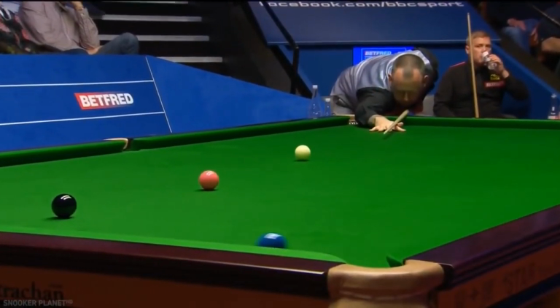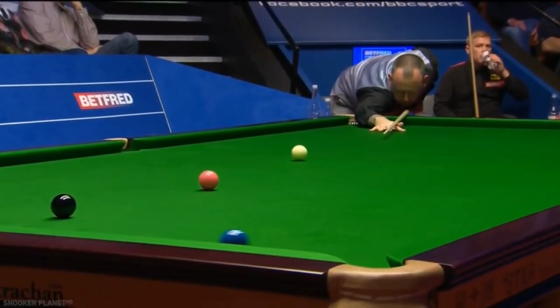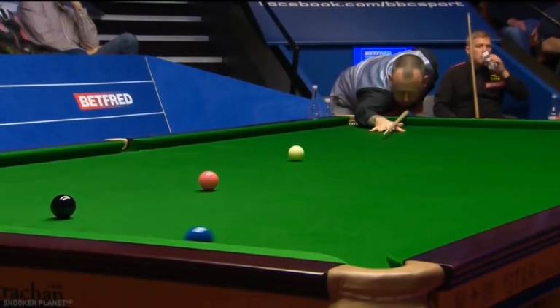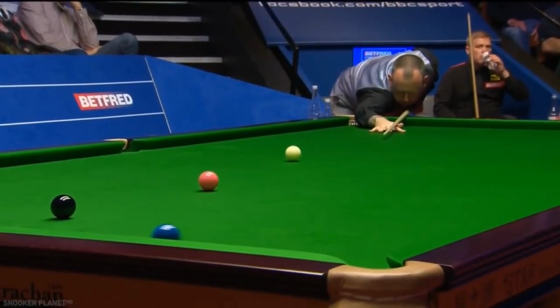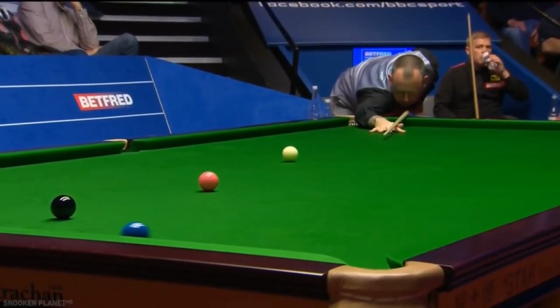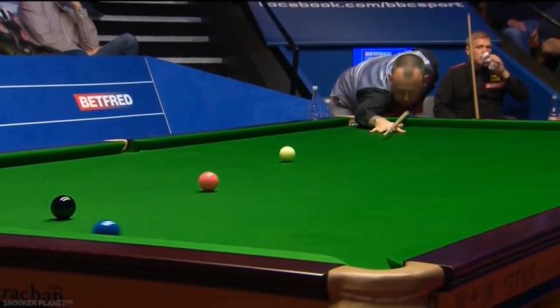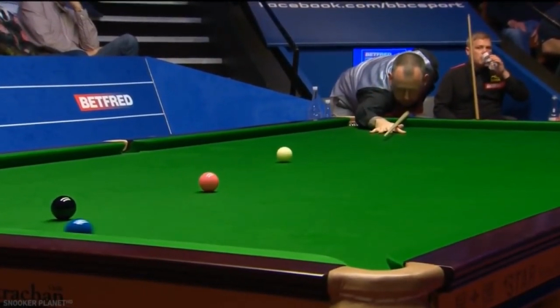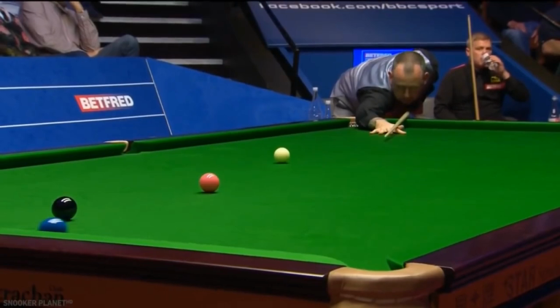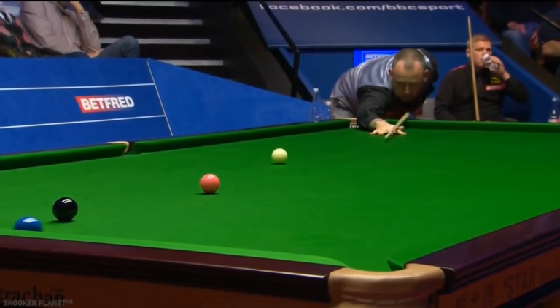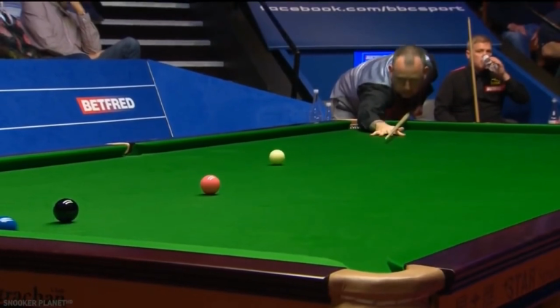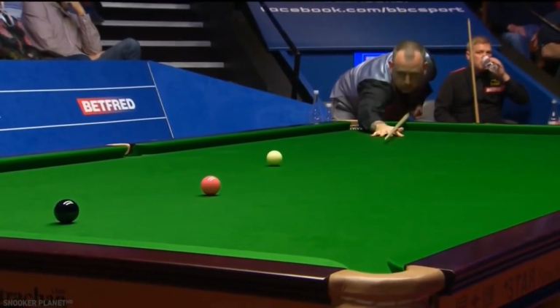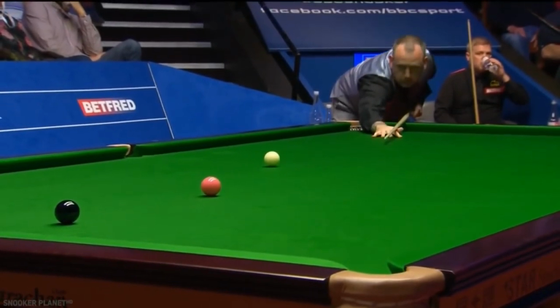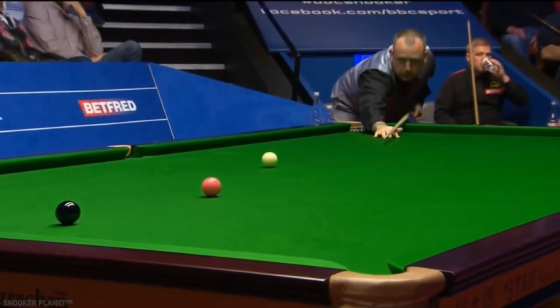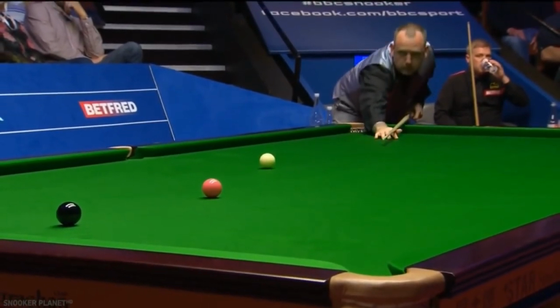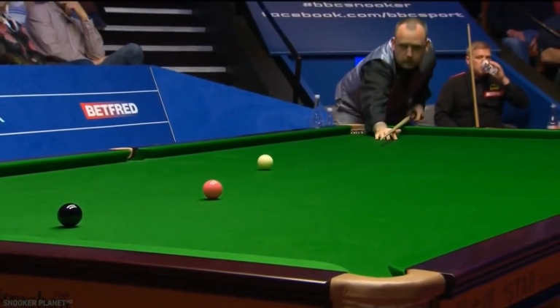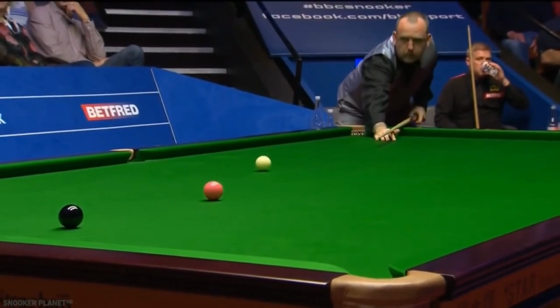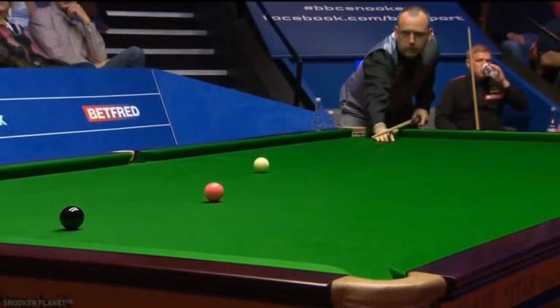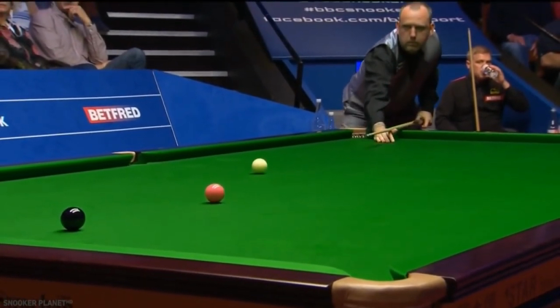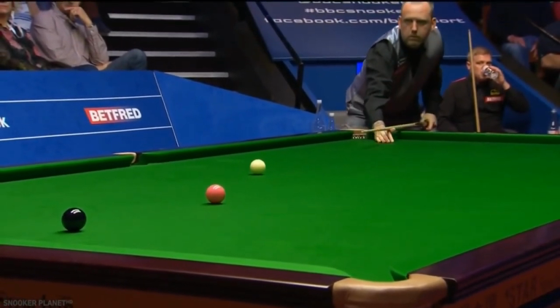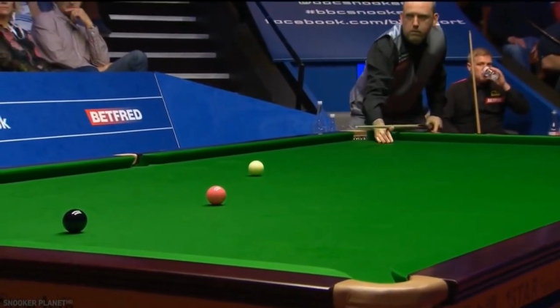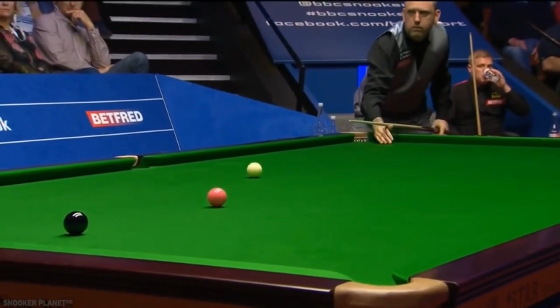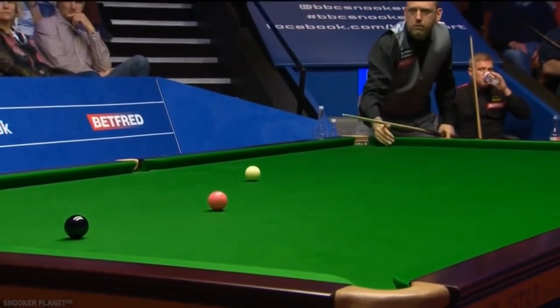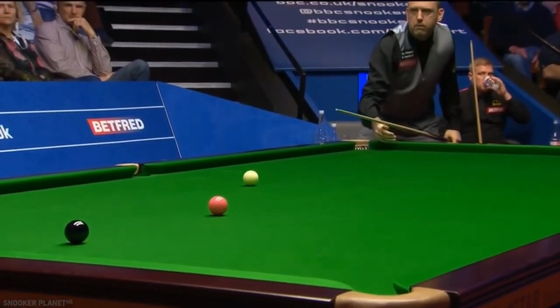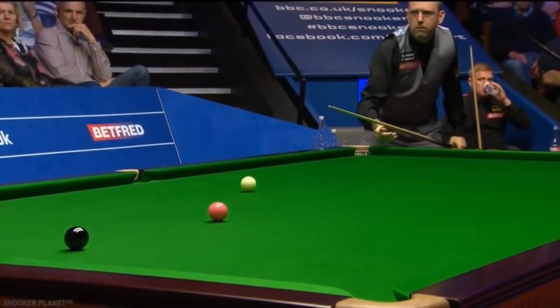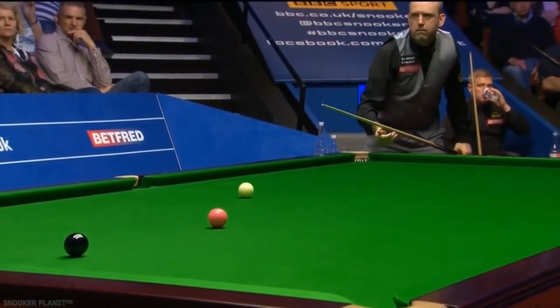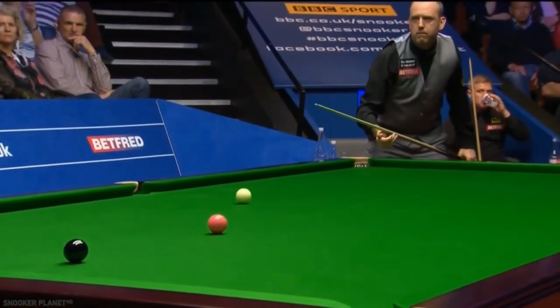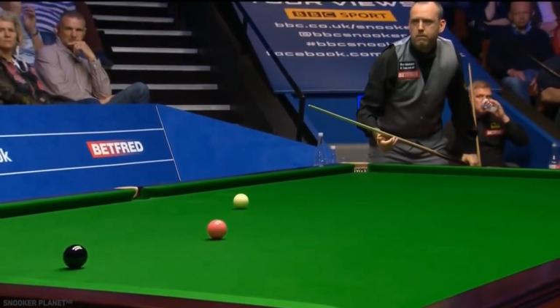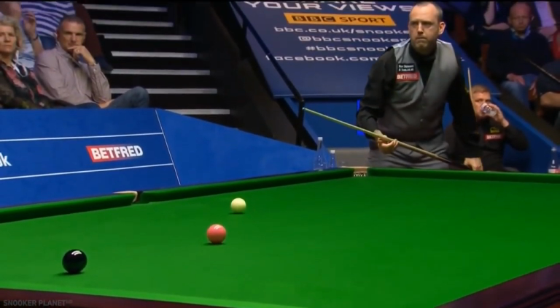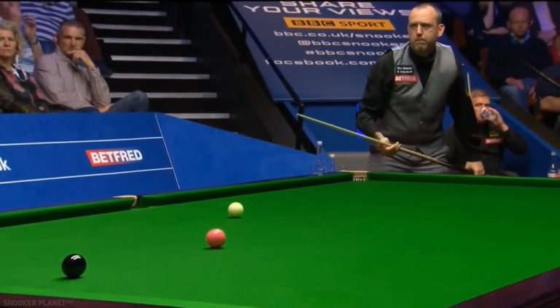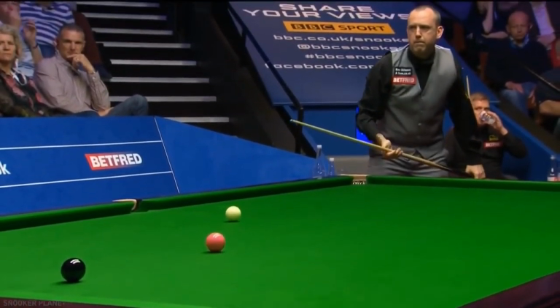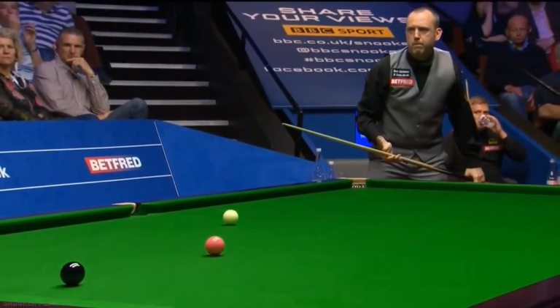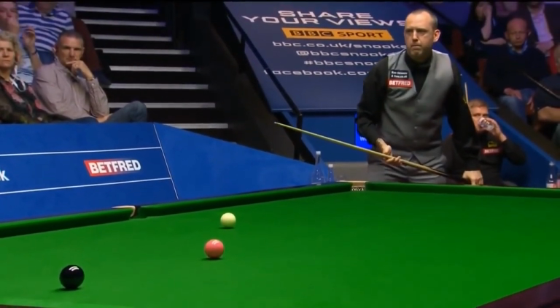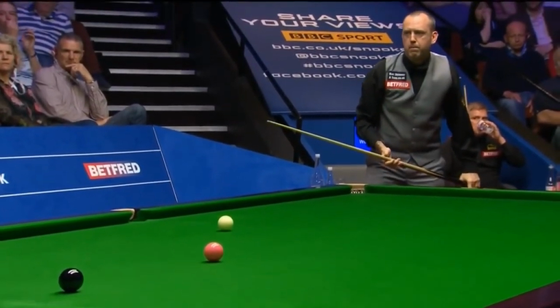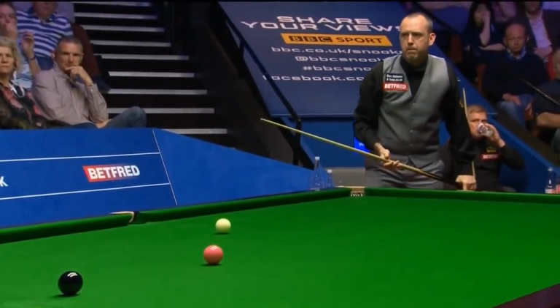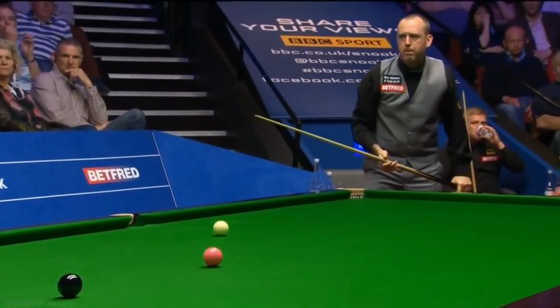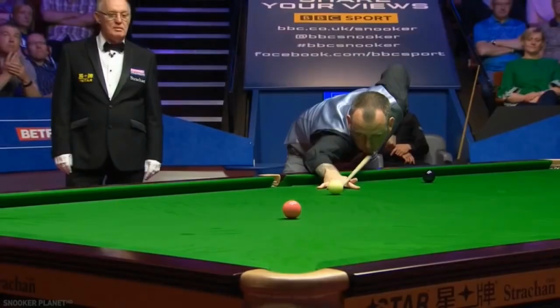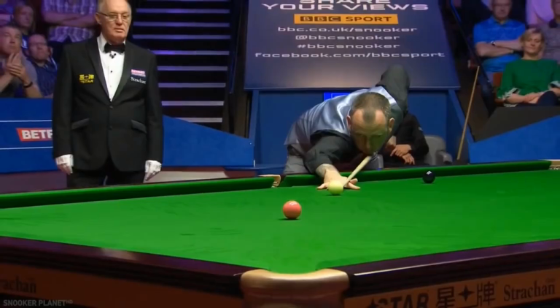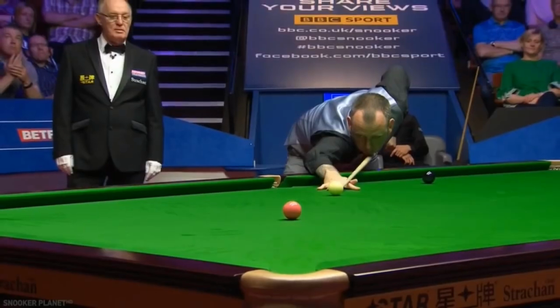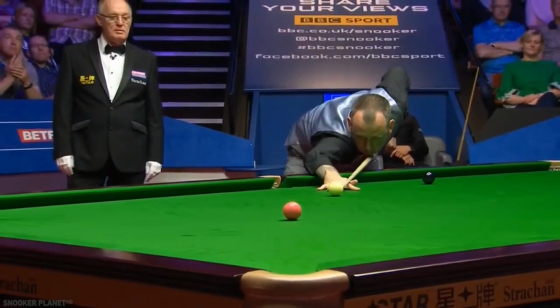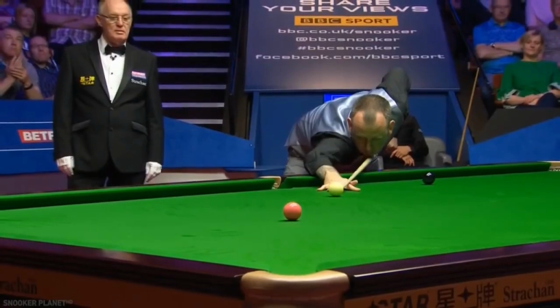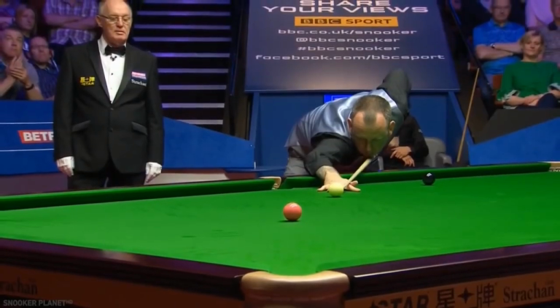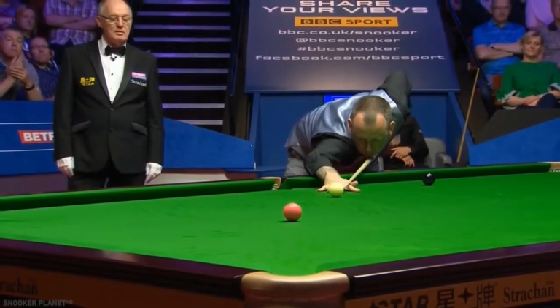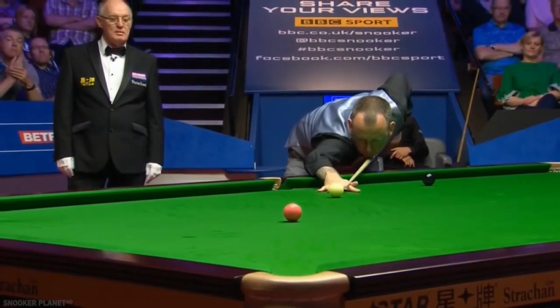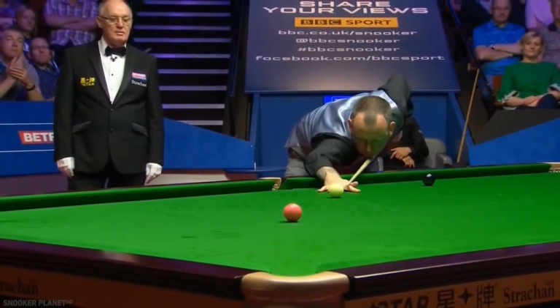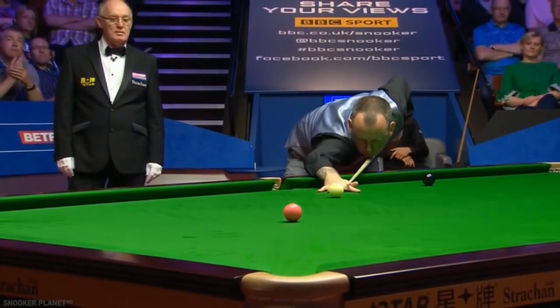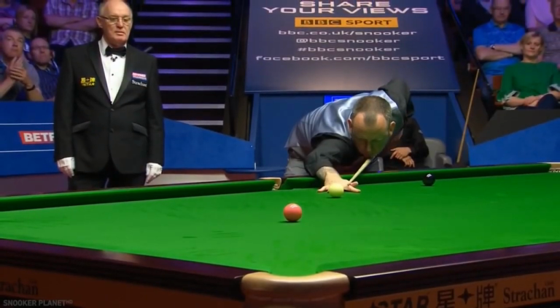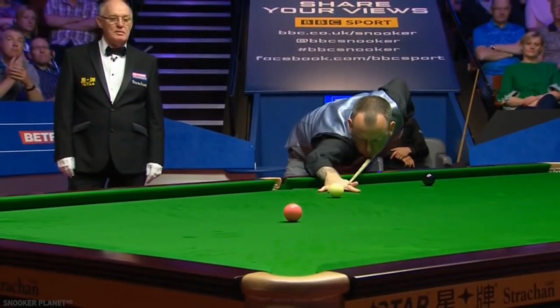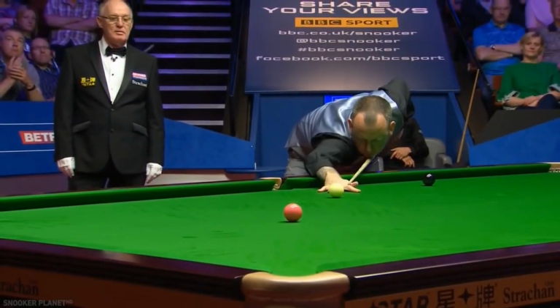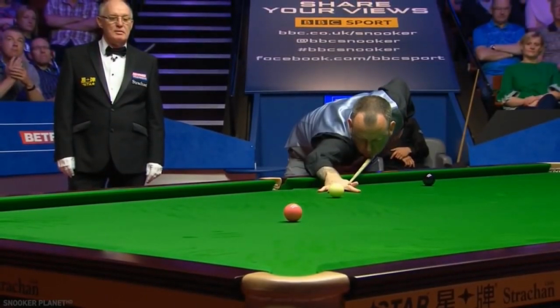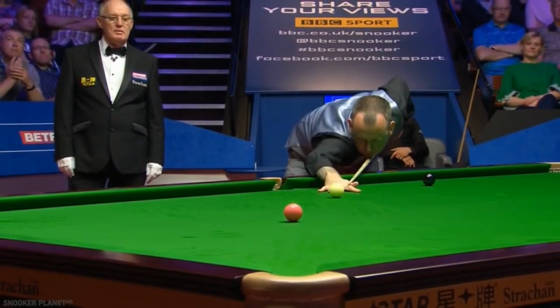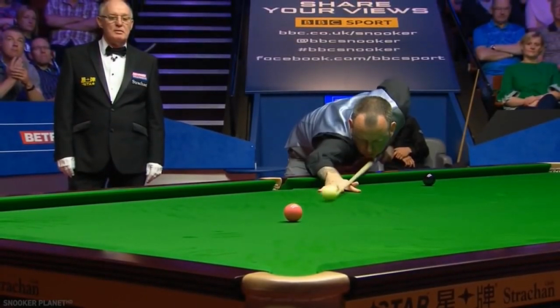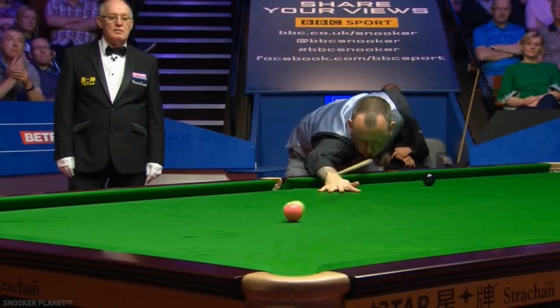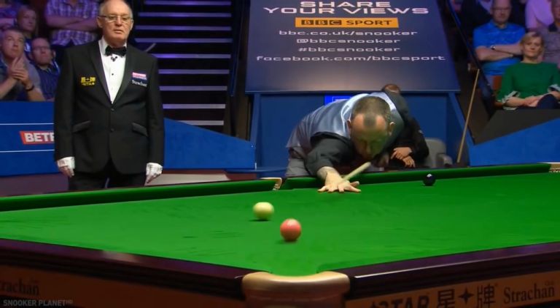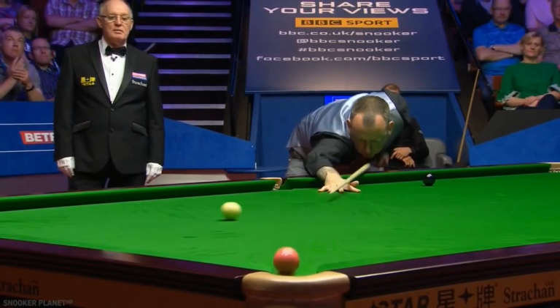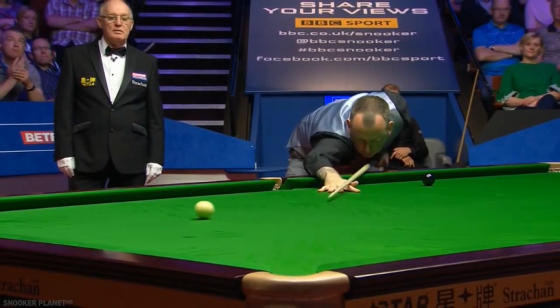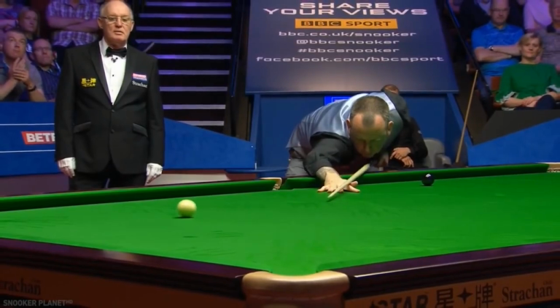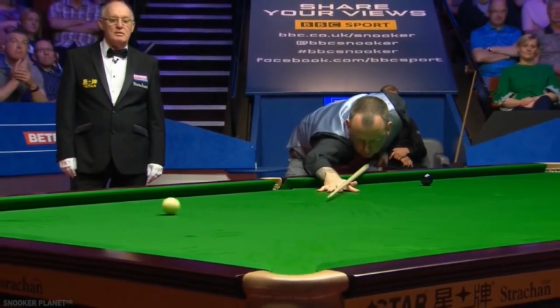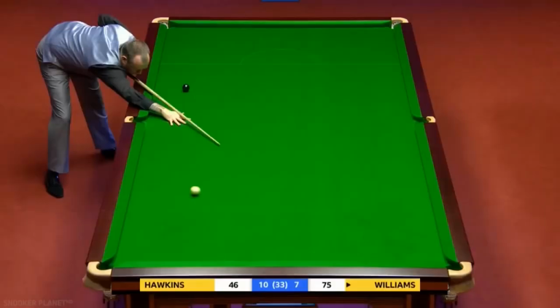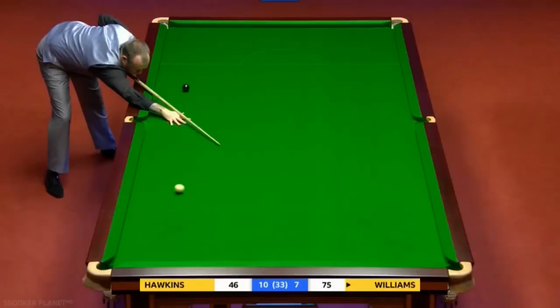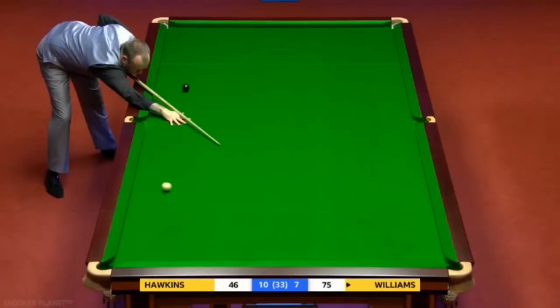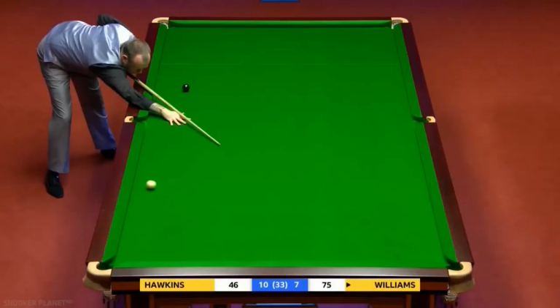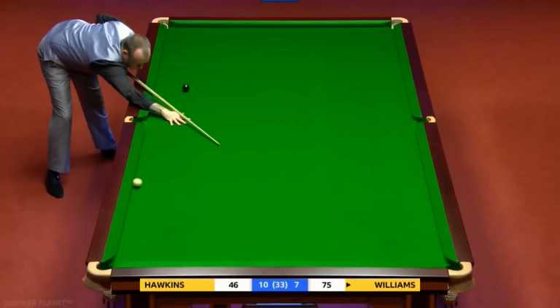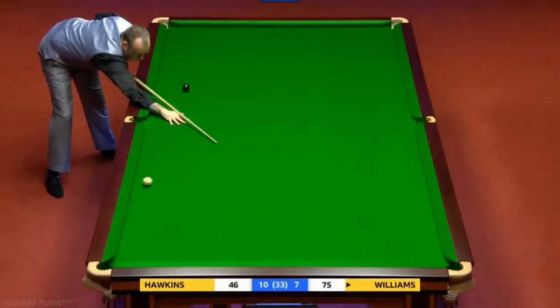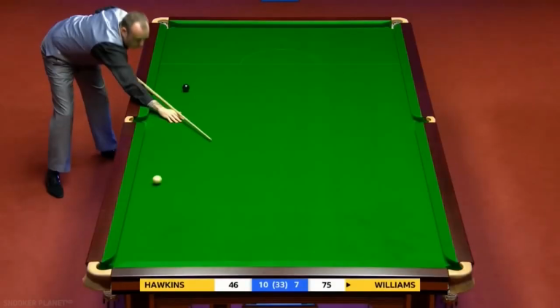Just typical Mark Williams. Well, that is one way to test your cue action — four opportunities needed, but in the end.